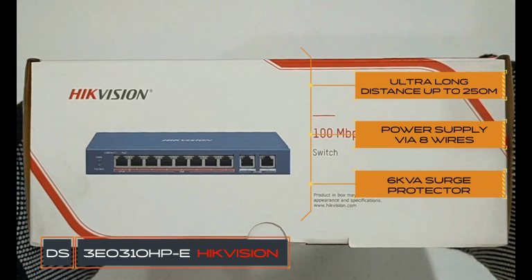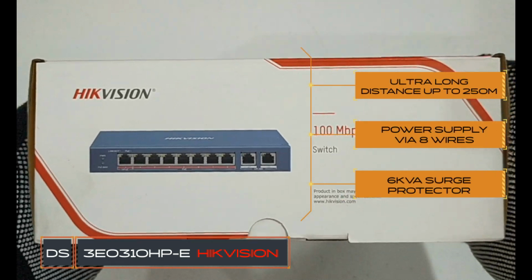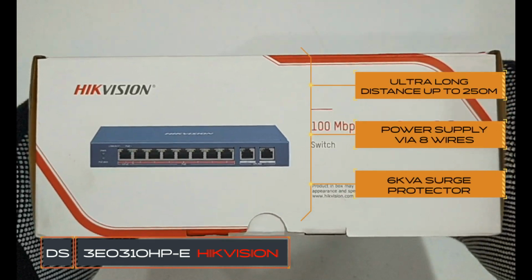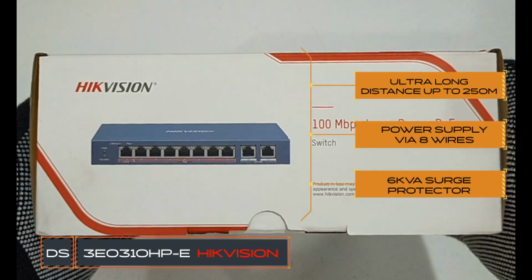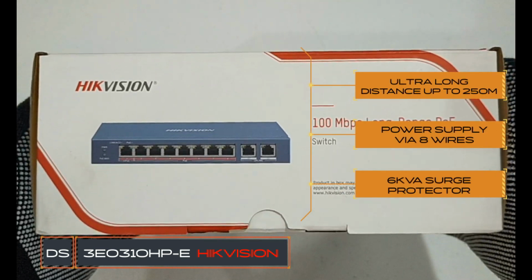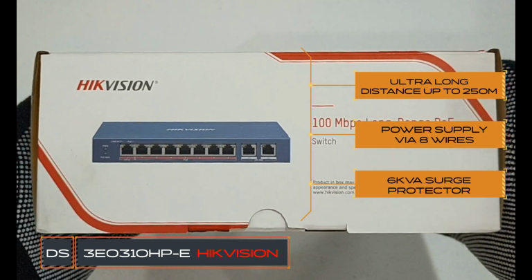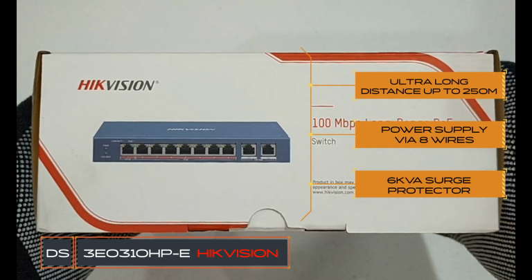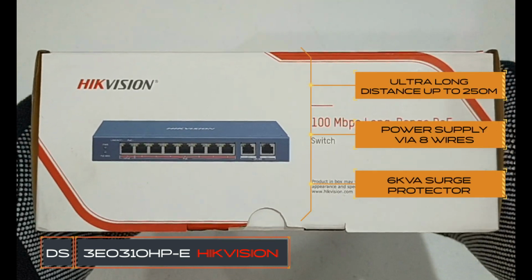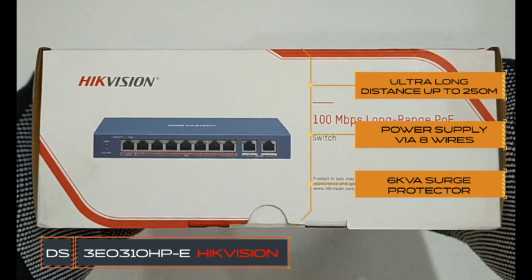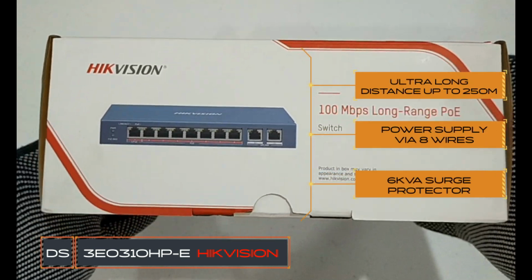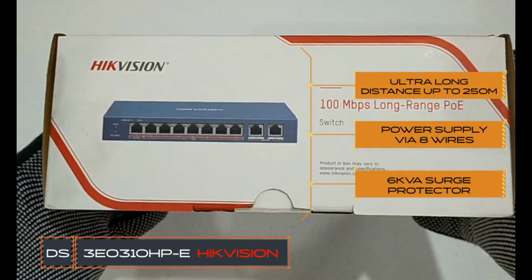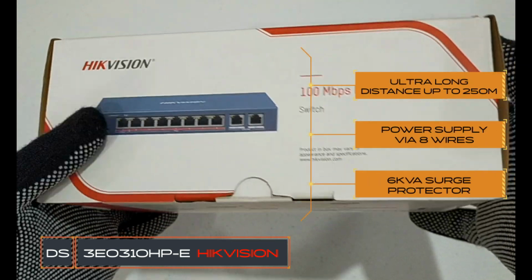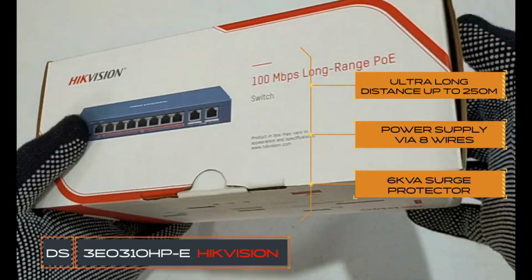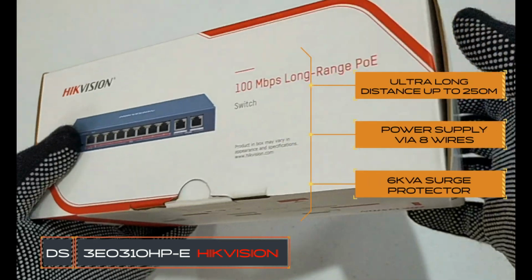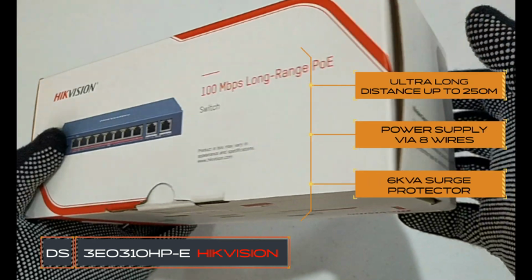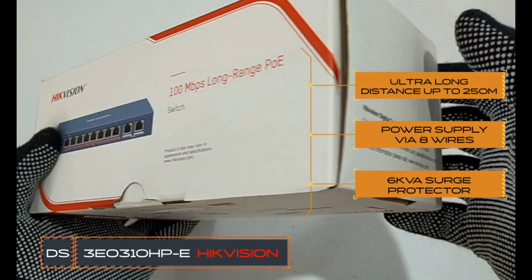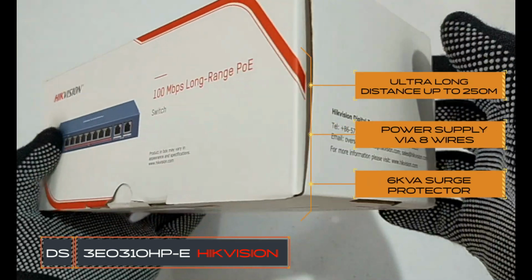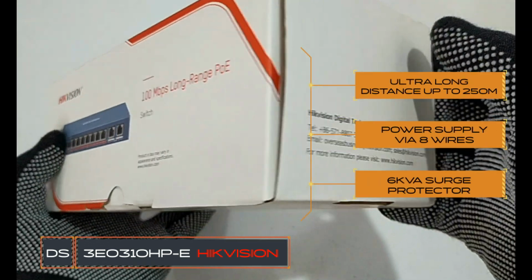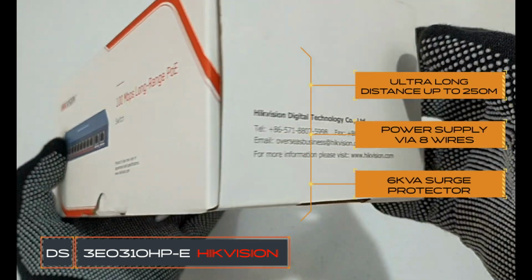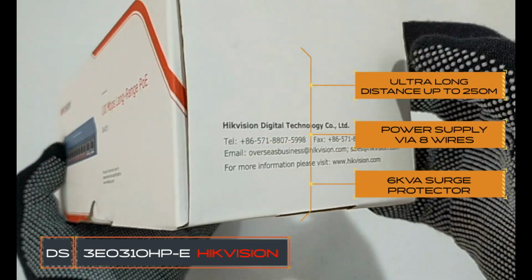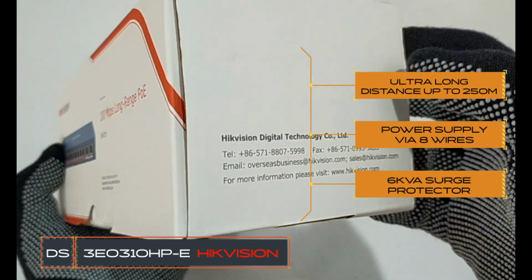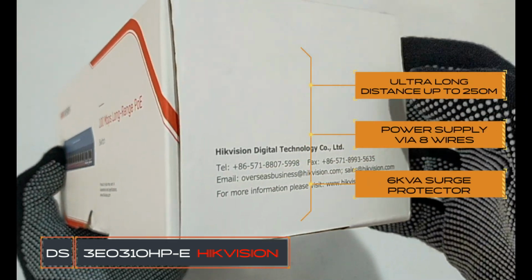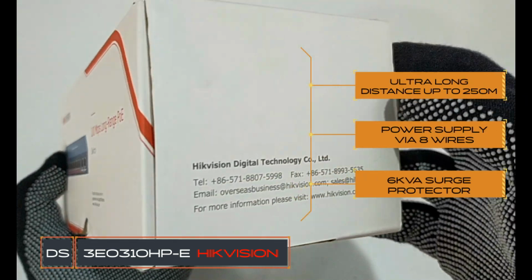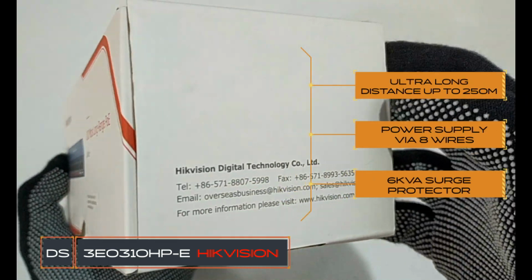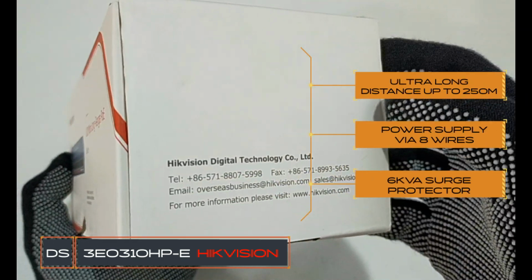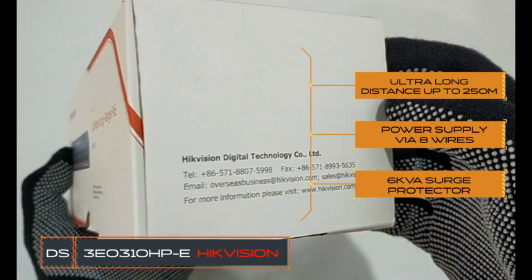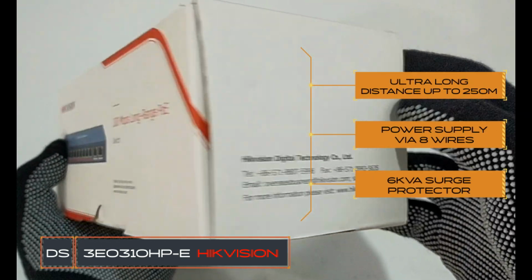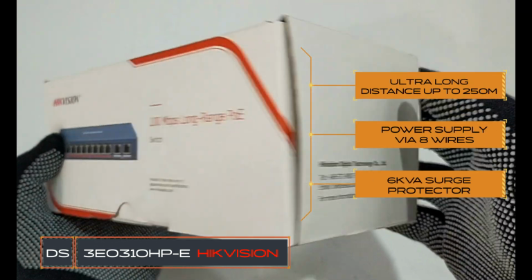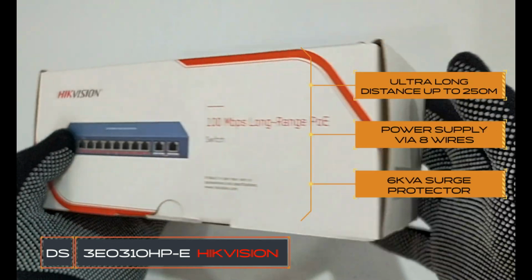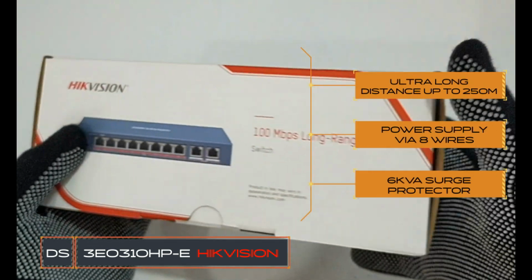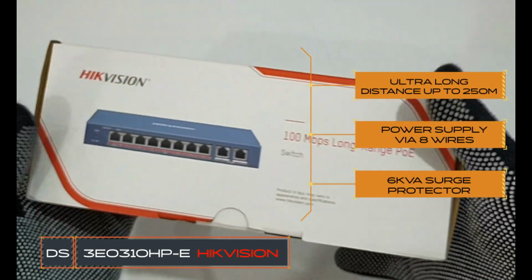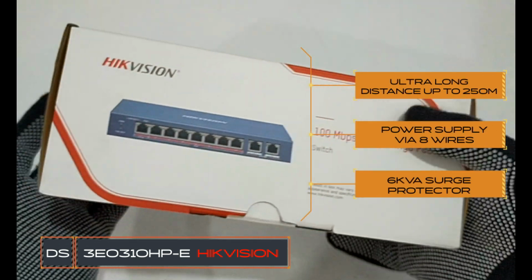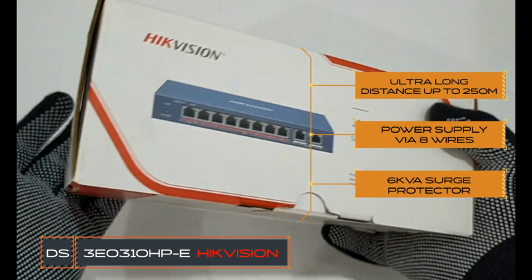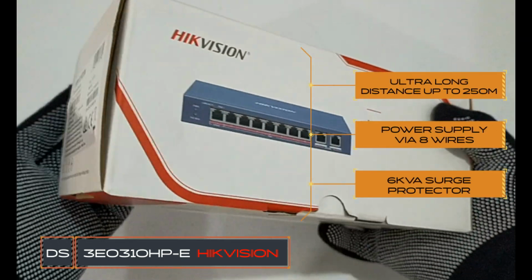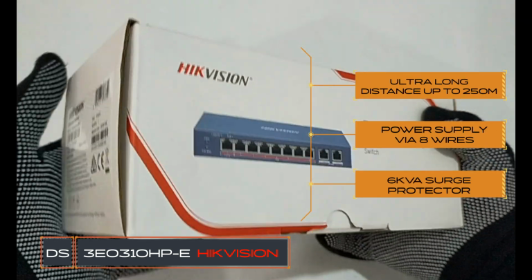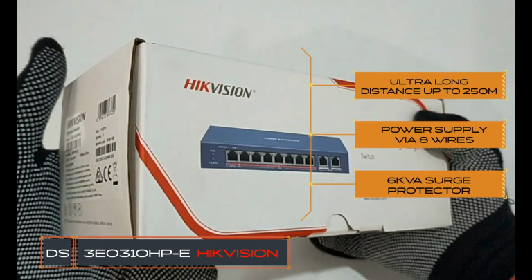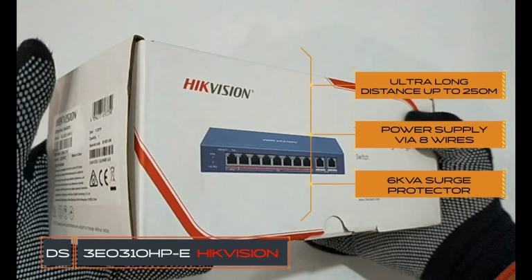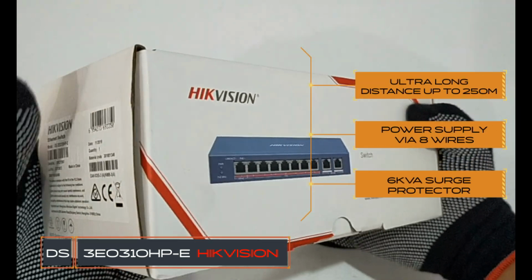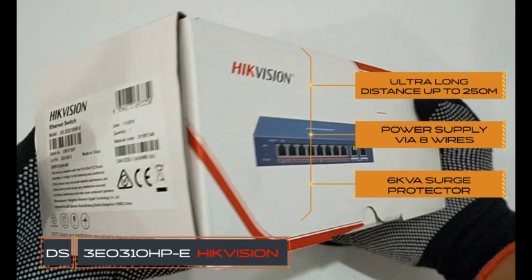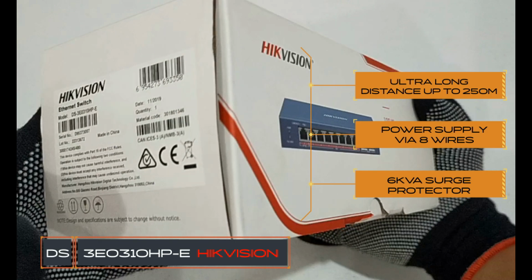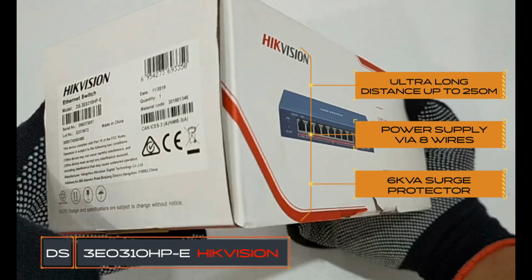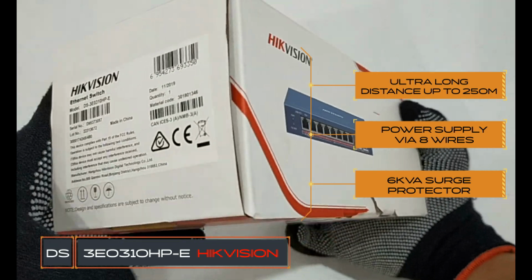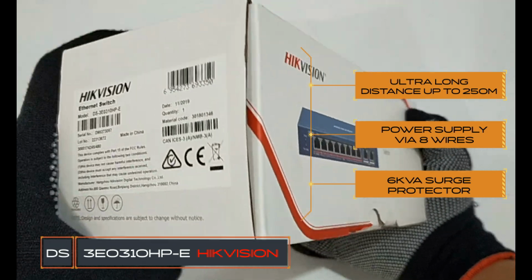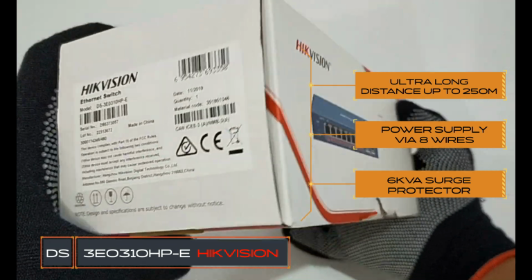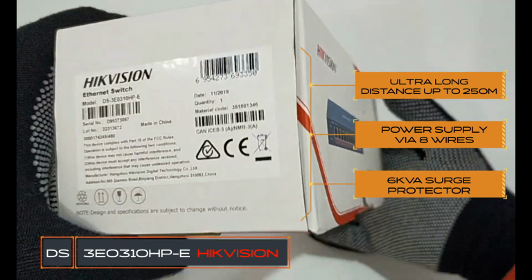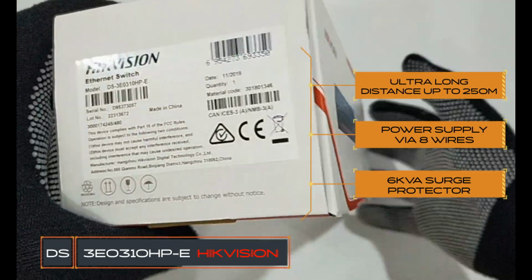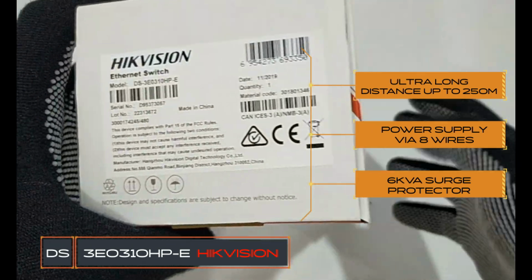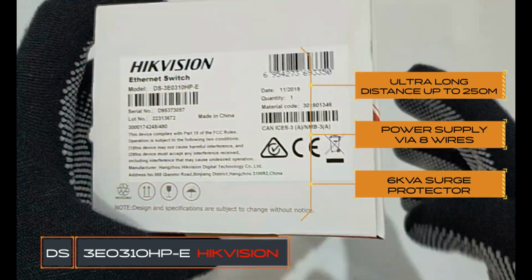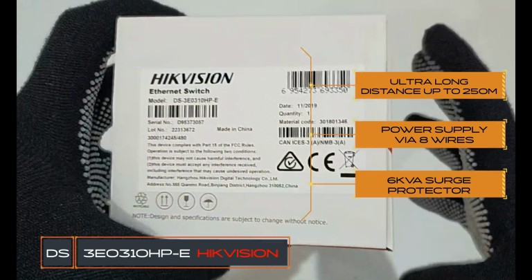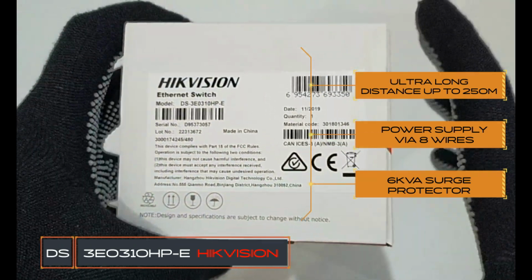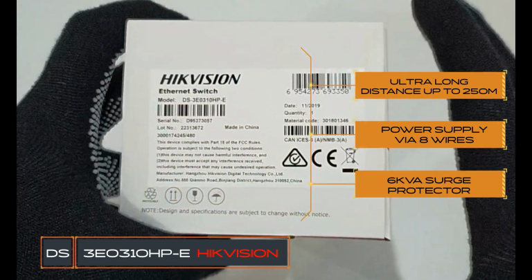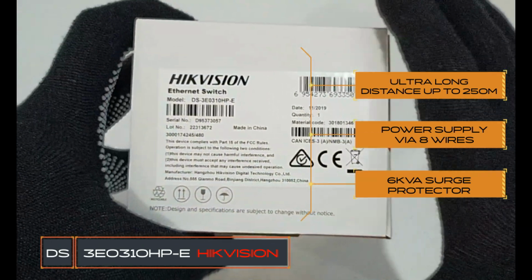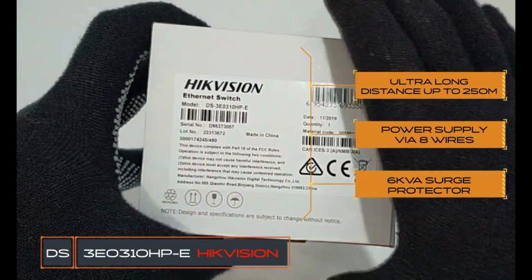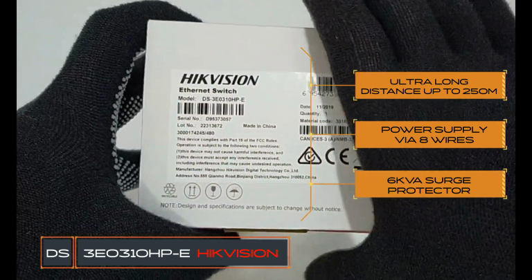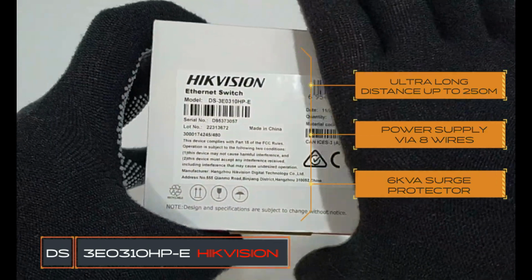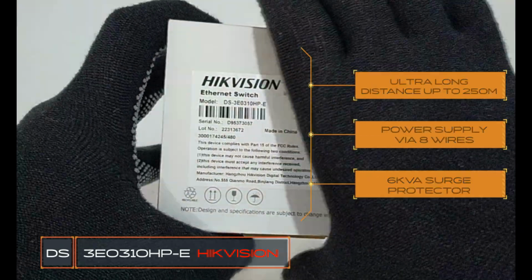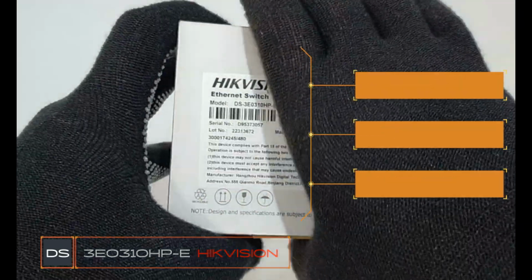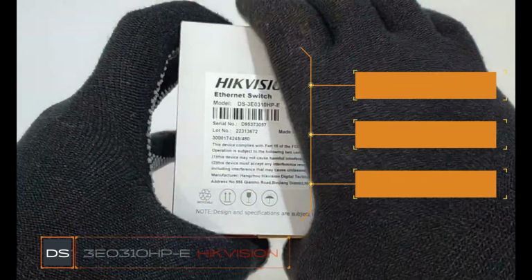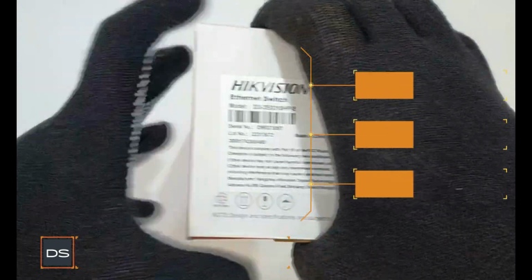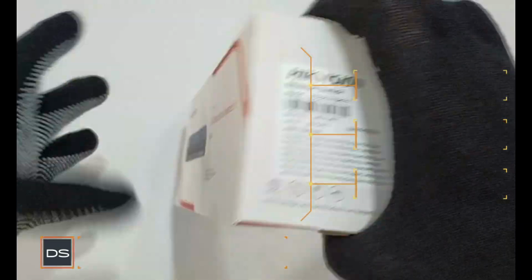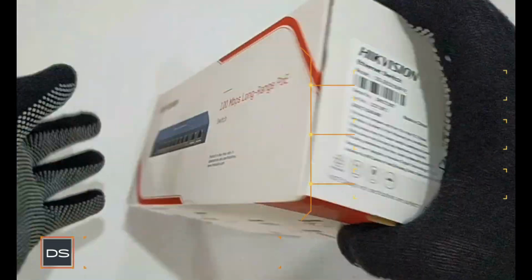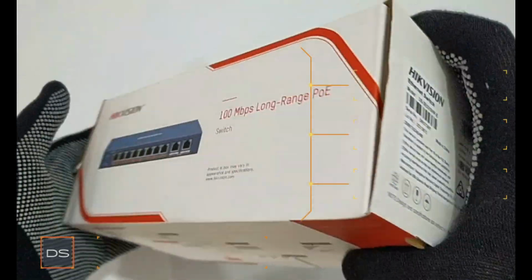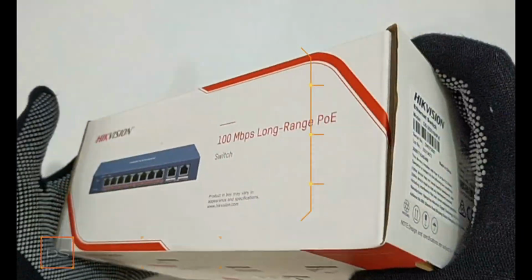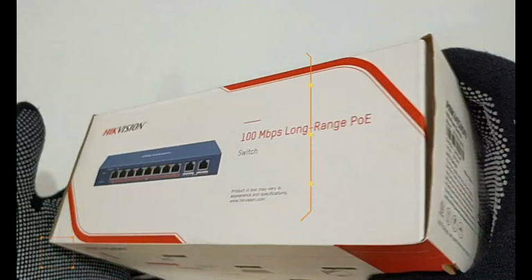Hi, welcome back to our channel. In today's video we are going to unbox the HitVision DS3E310HPE.